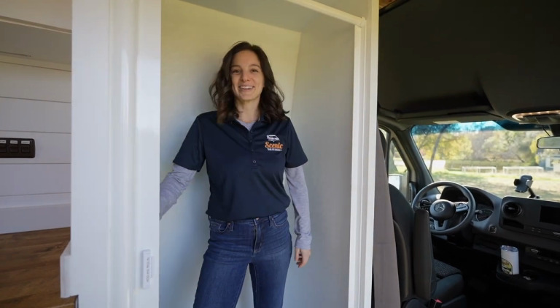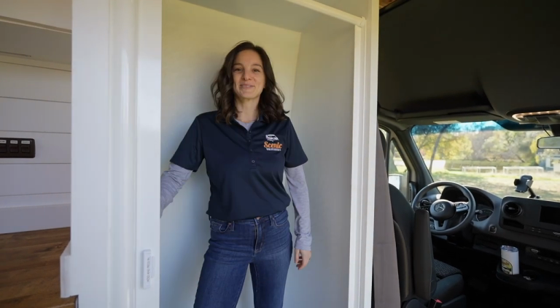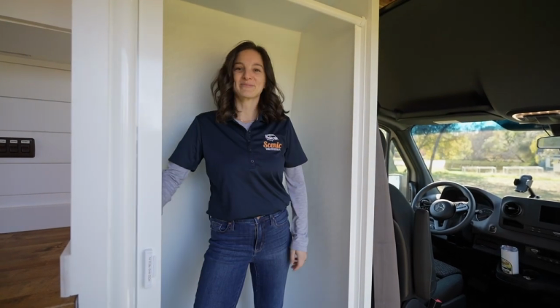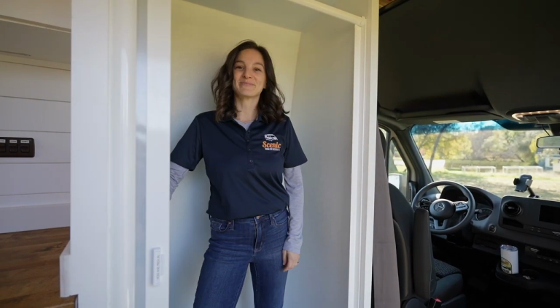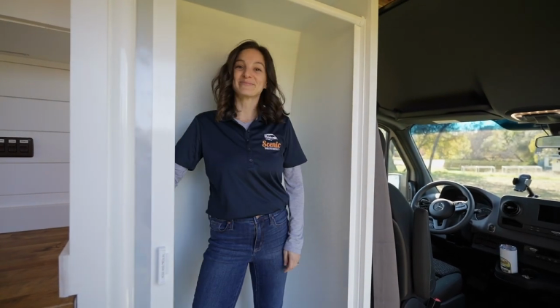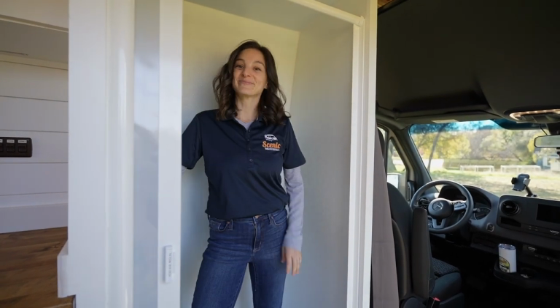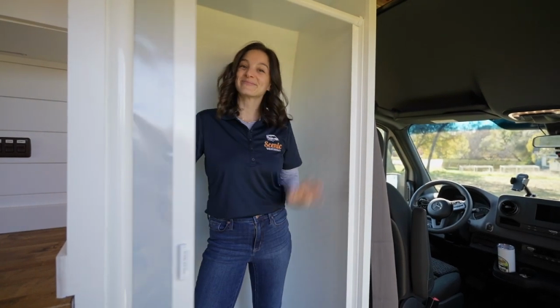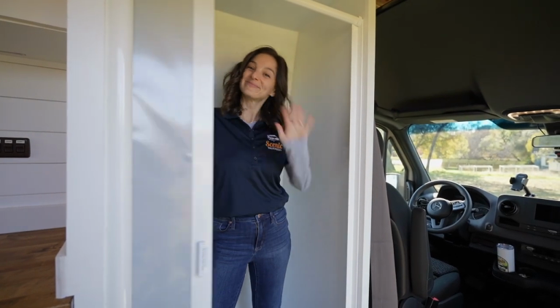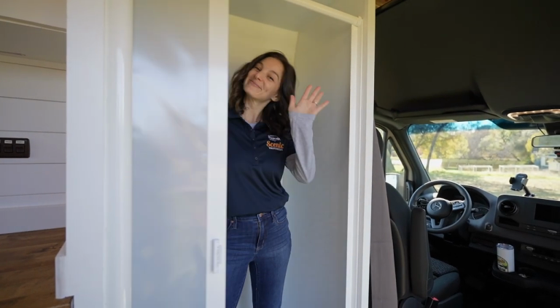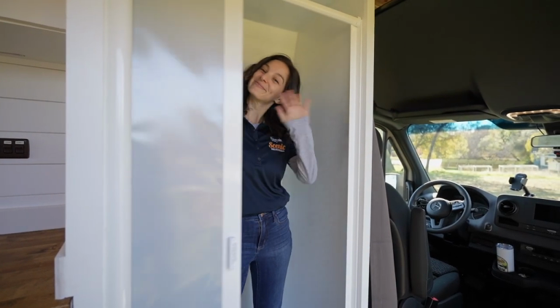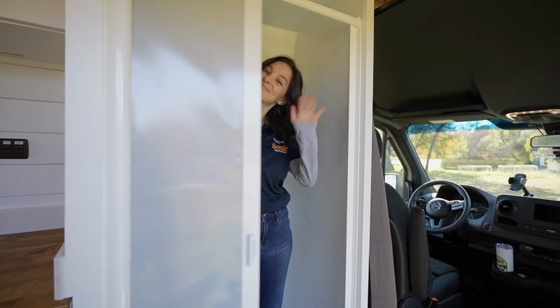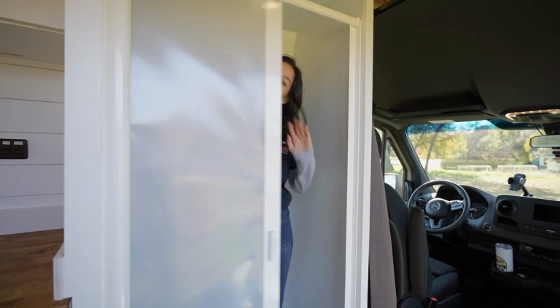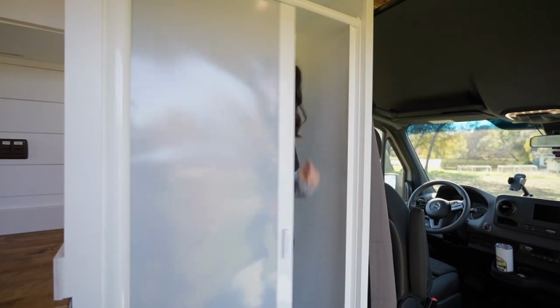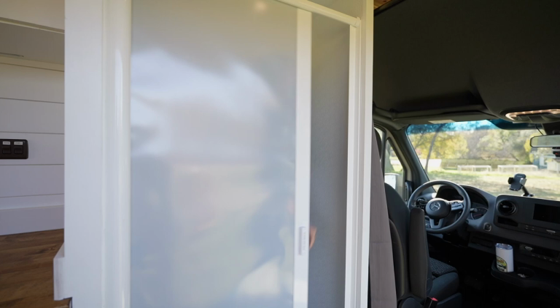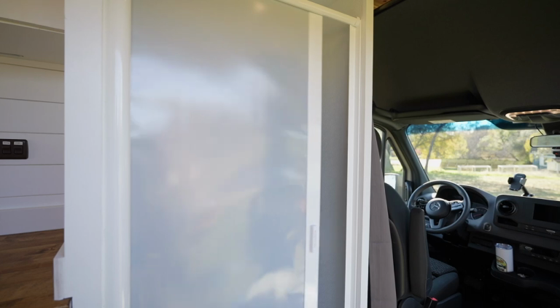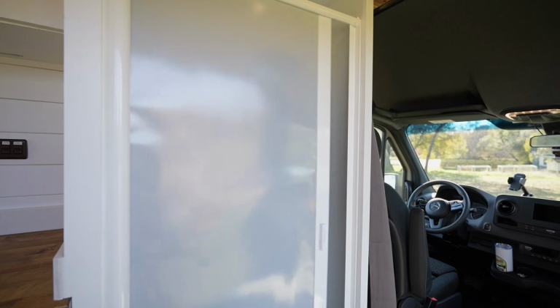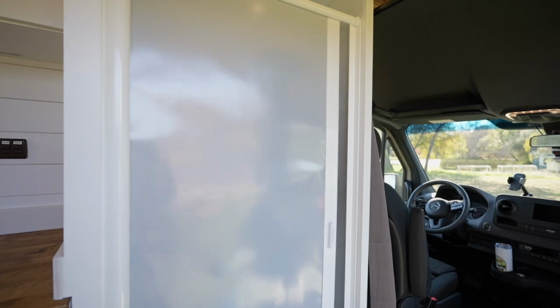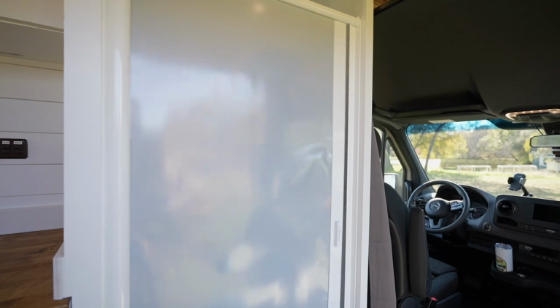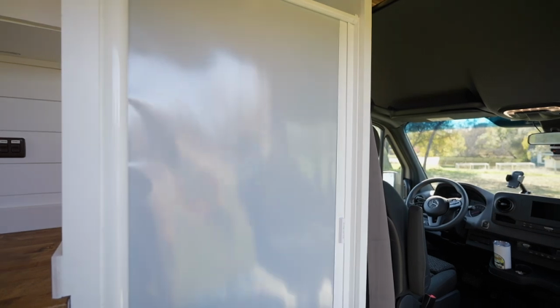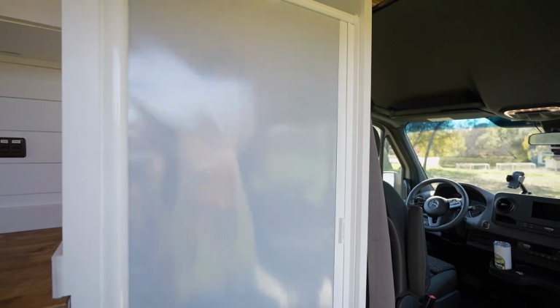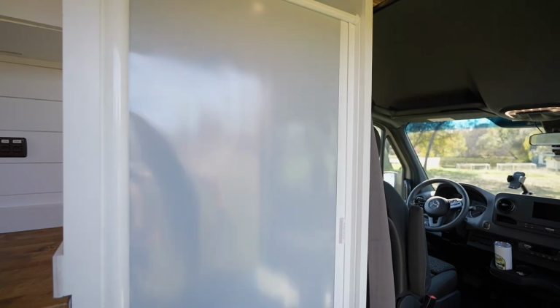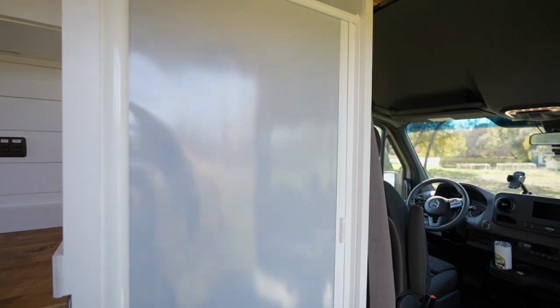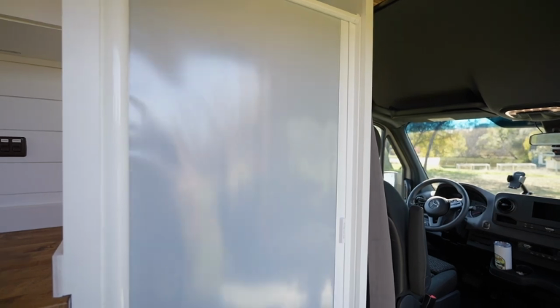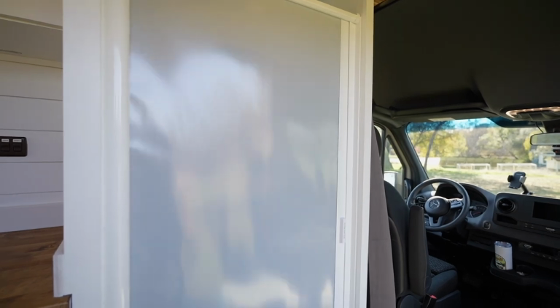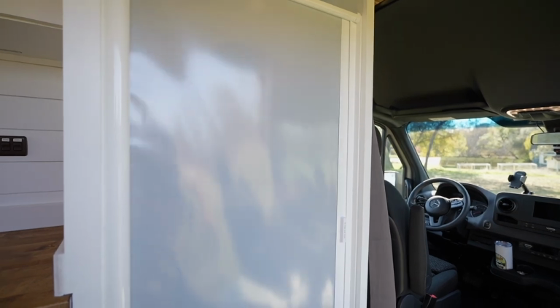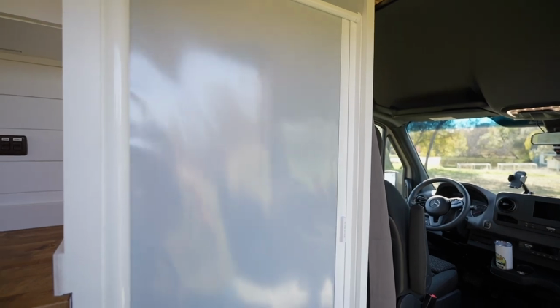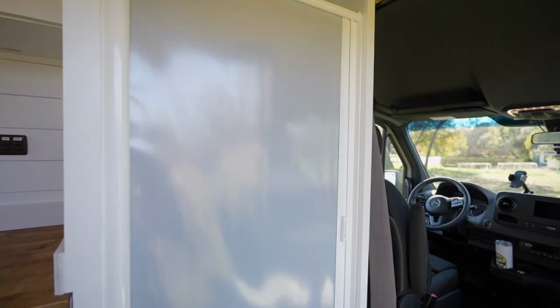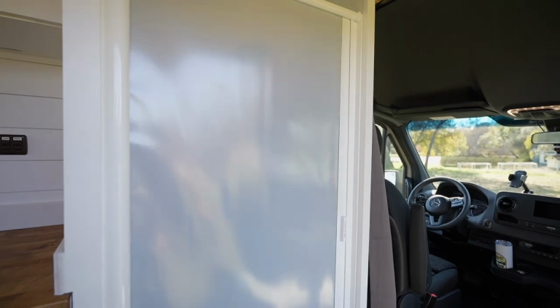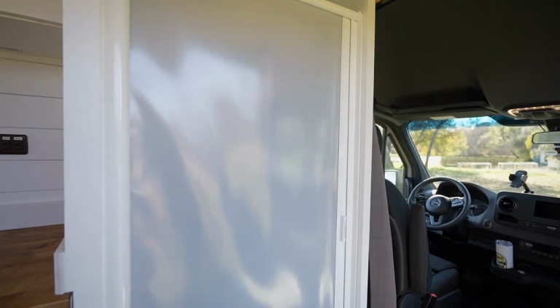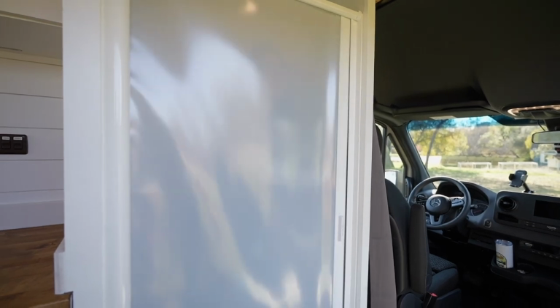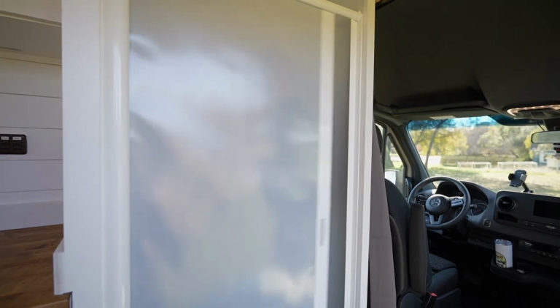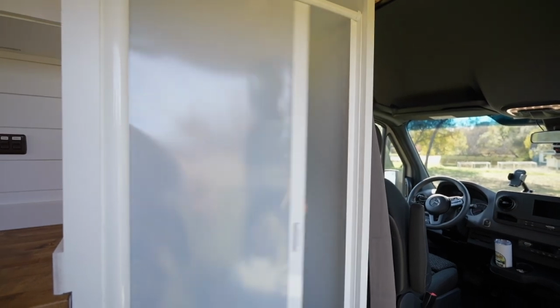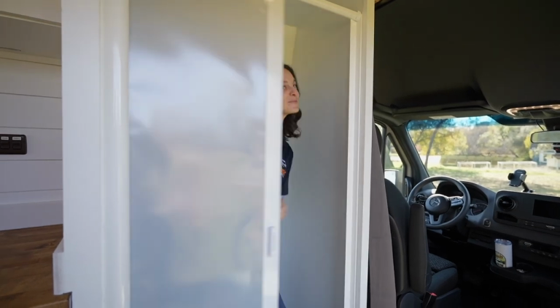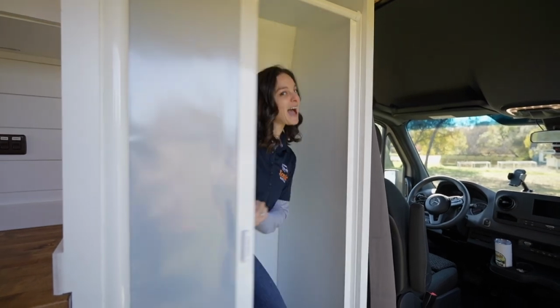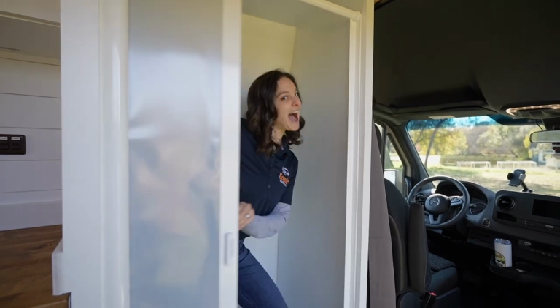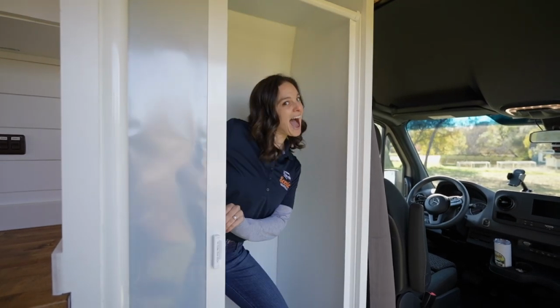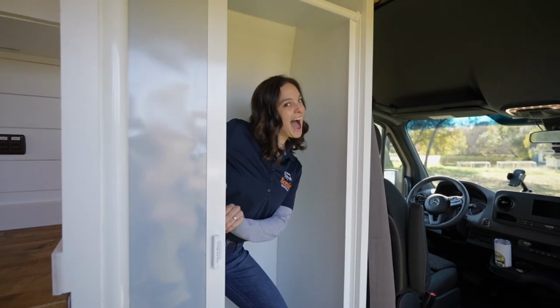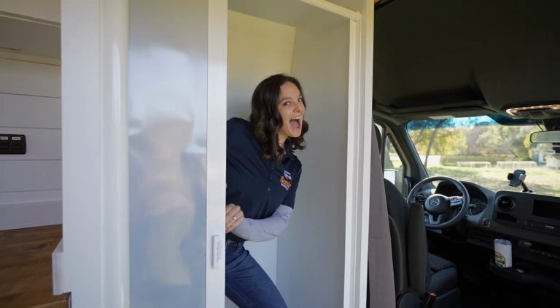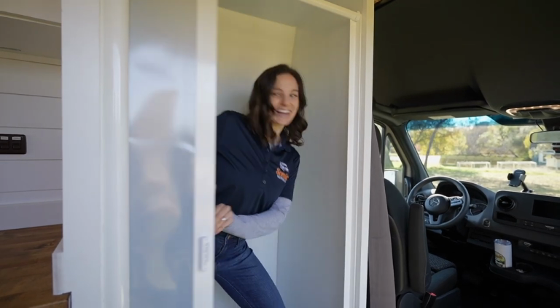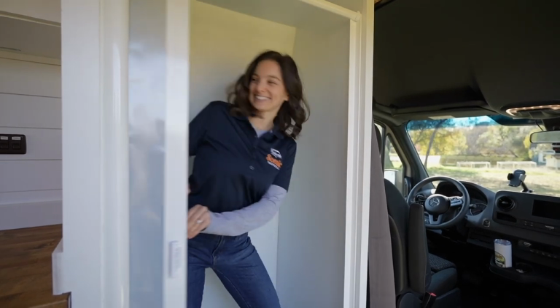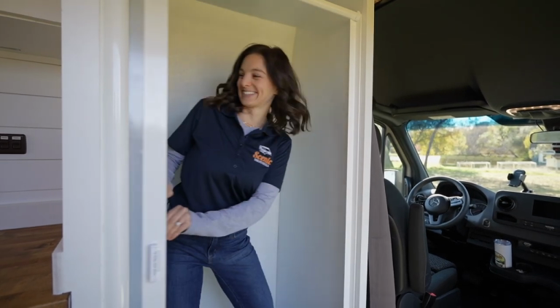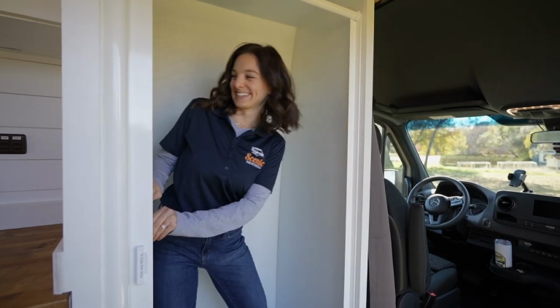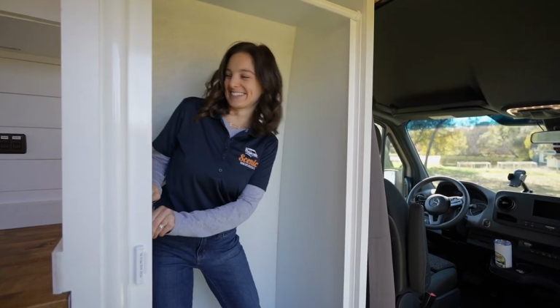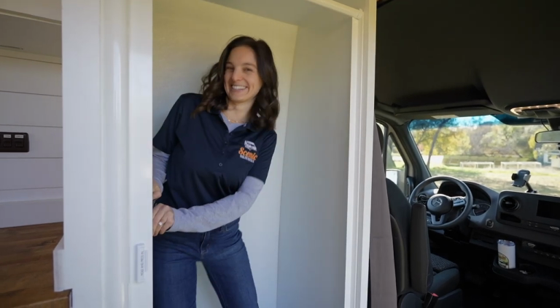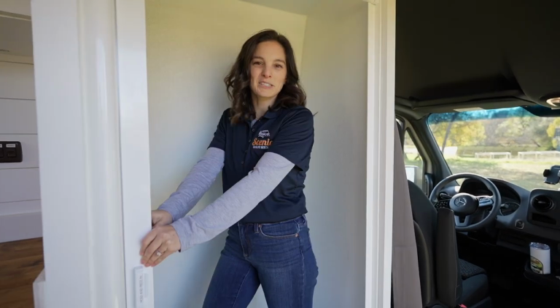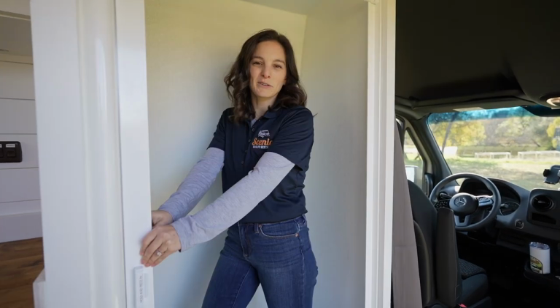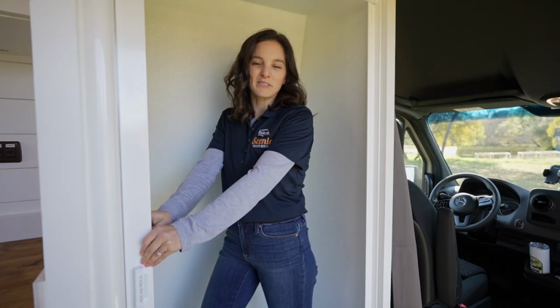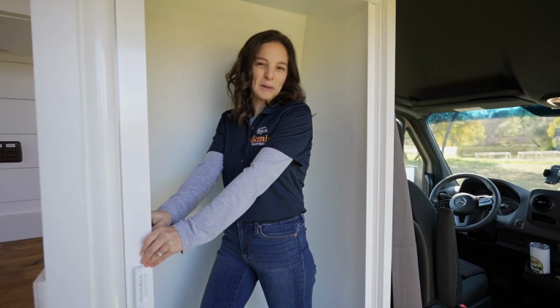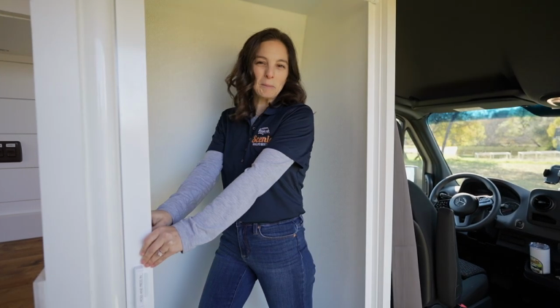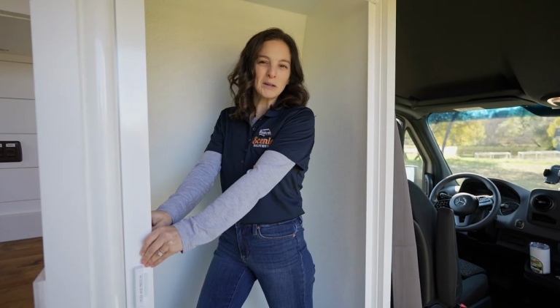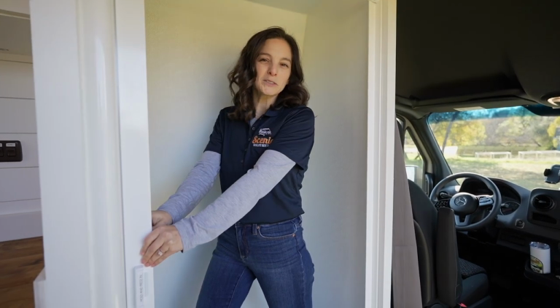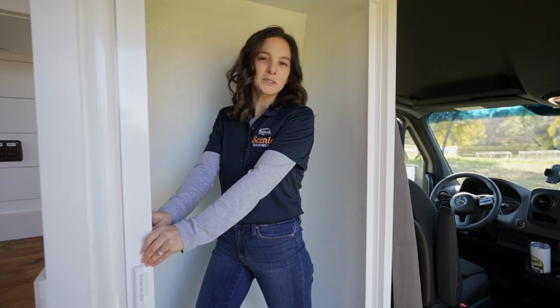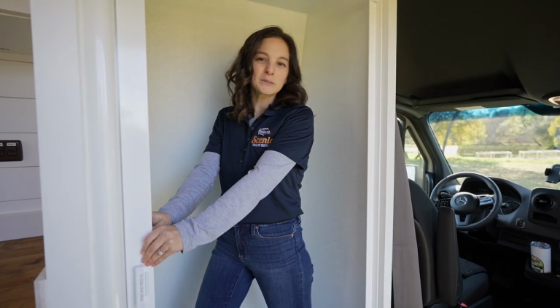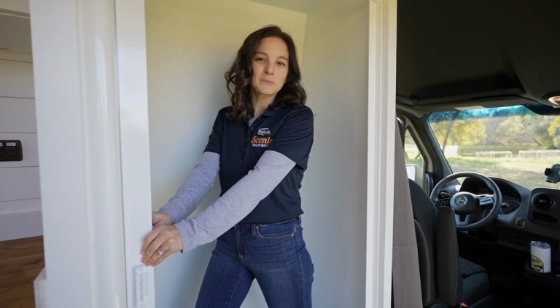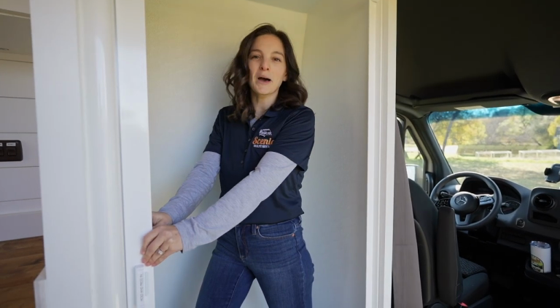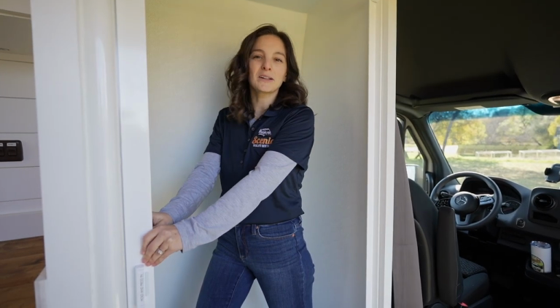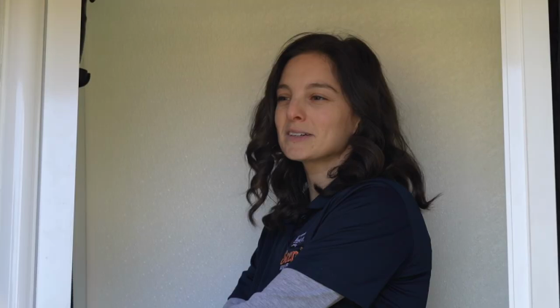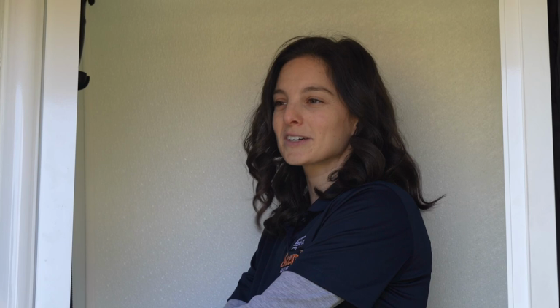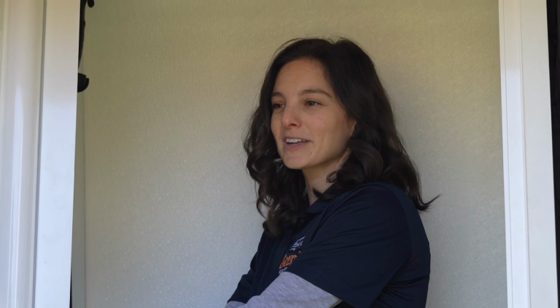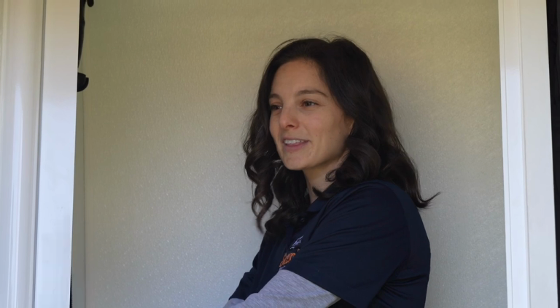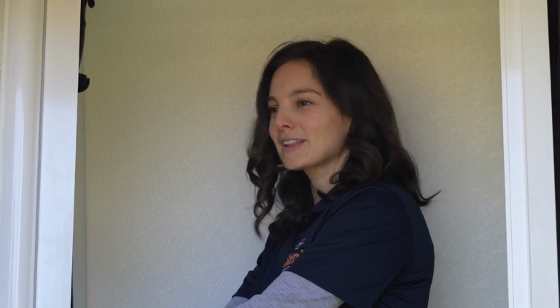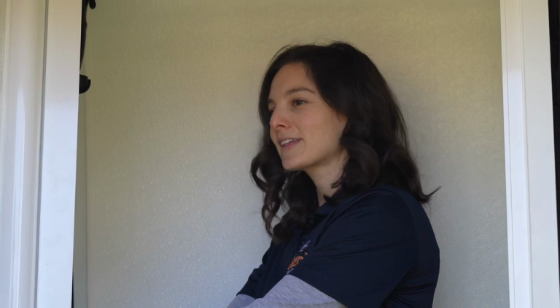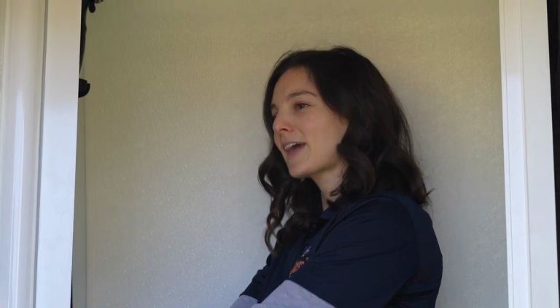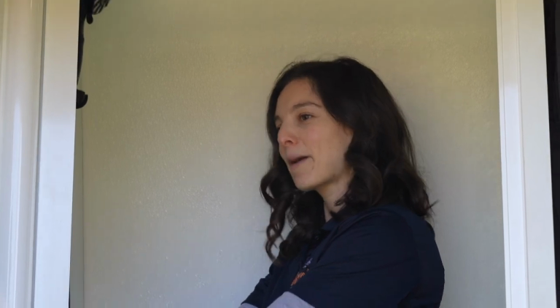This is a self-cleaning shower door, so every time it opens and closes it cleans itself, so you don't really get any sort of mildew smell or anything like that.